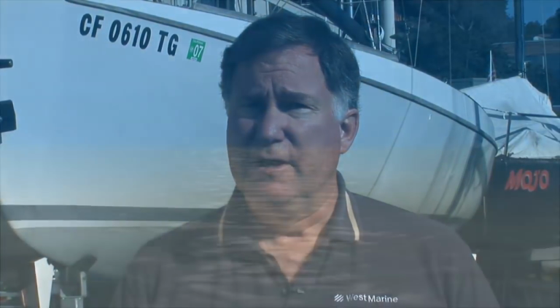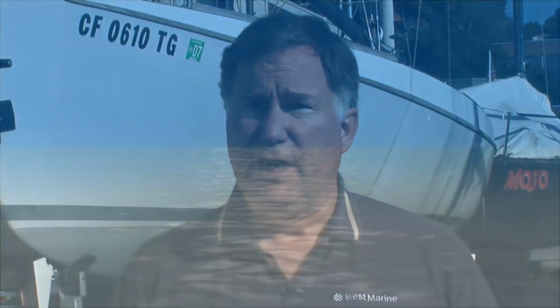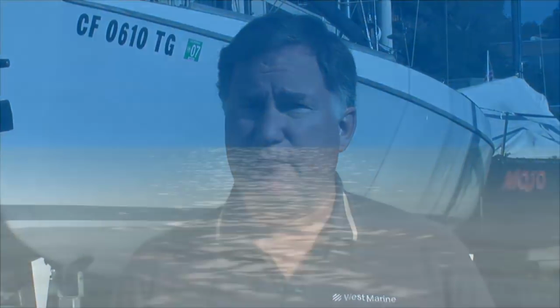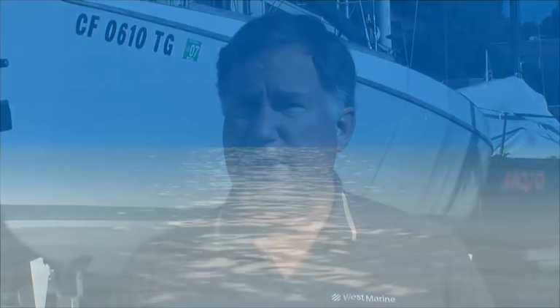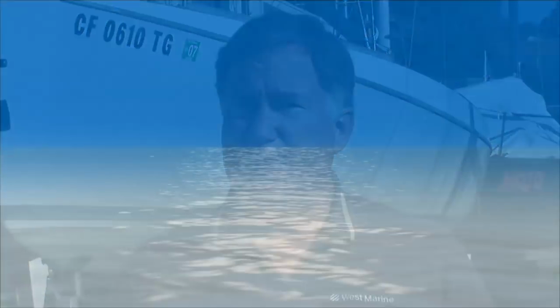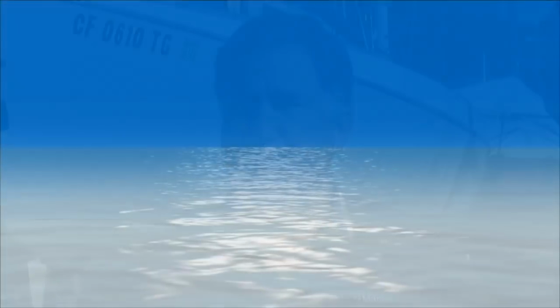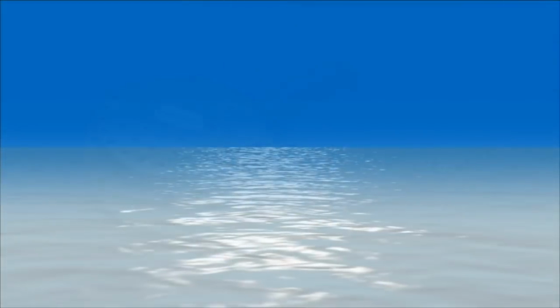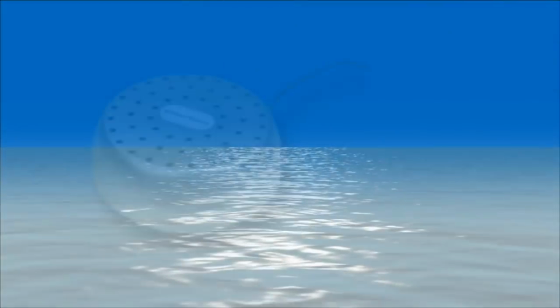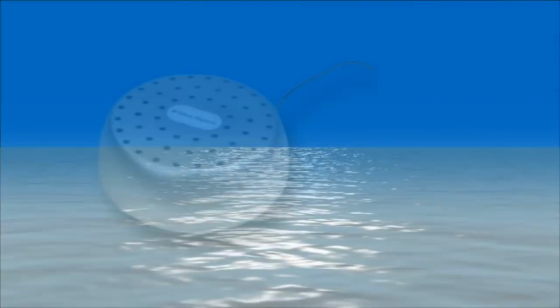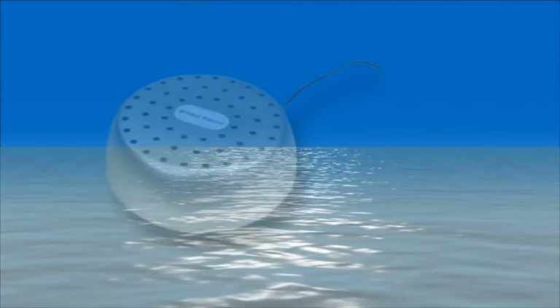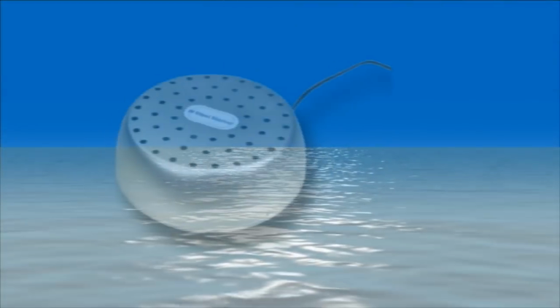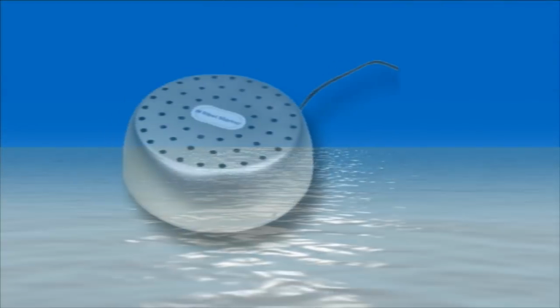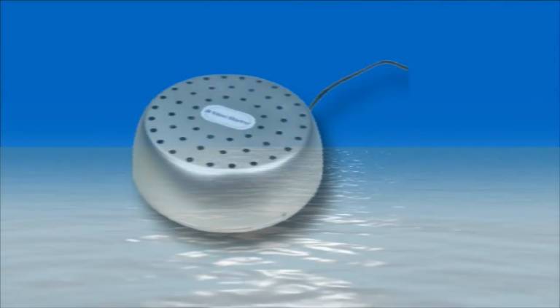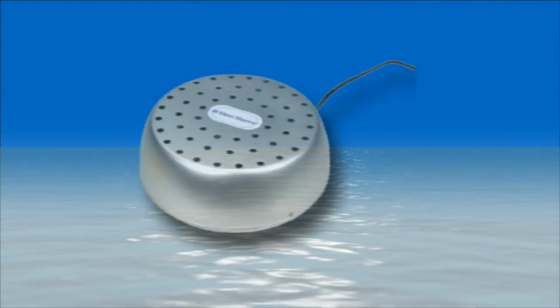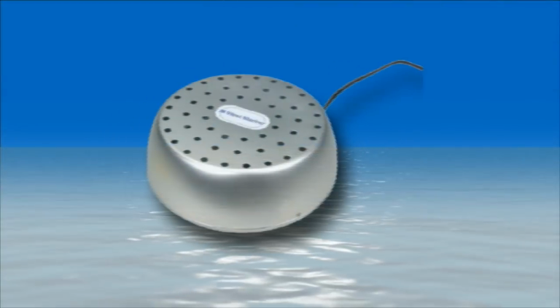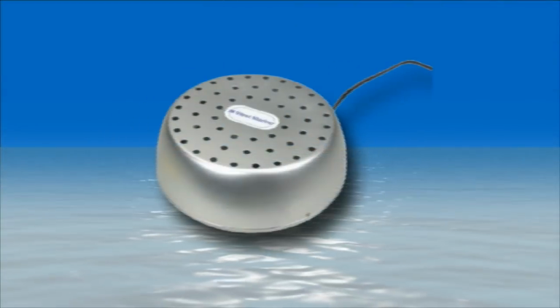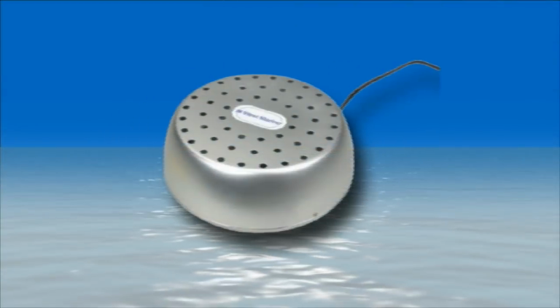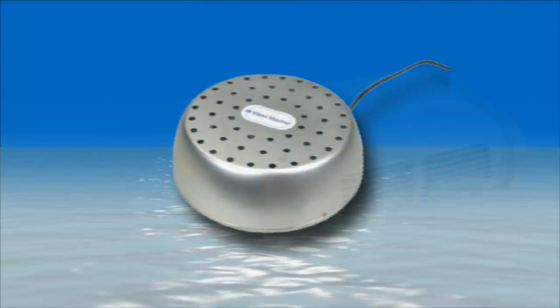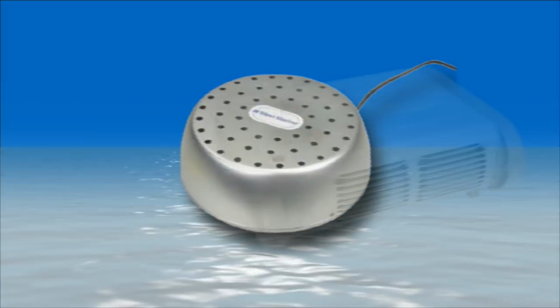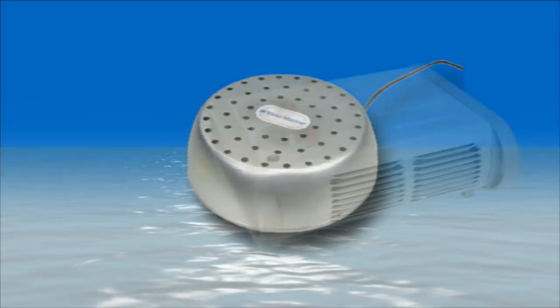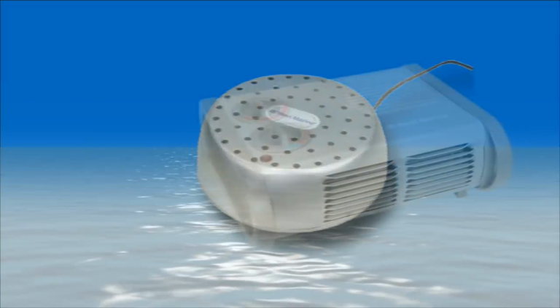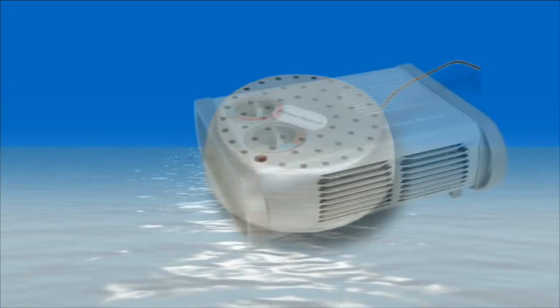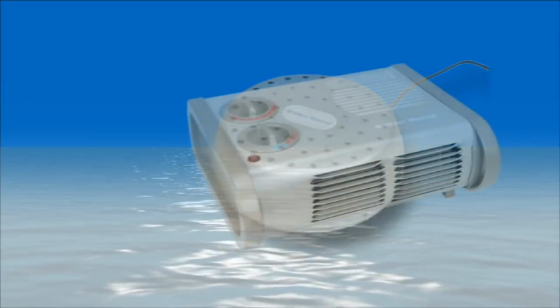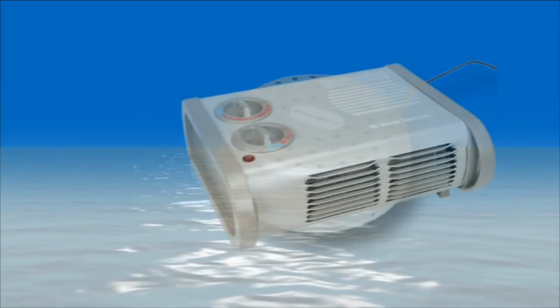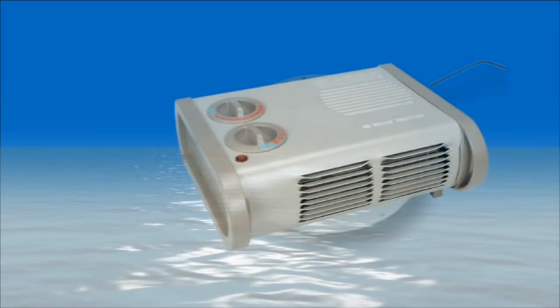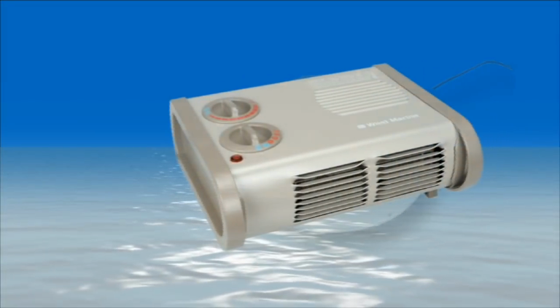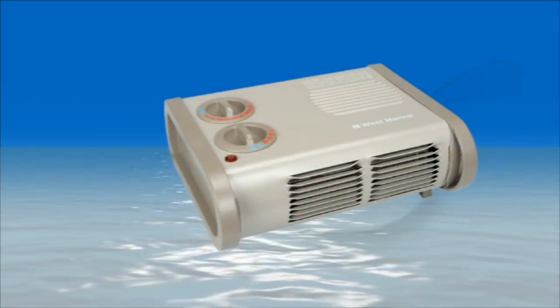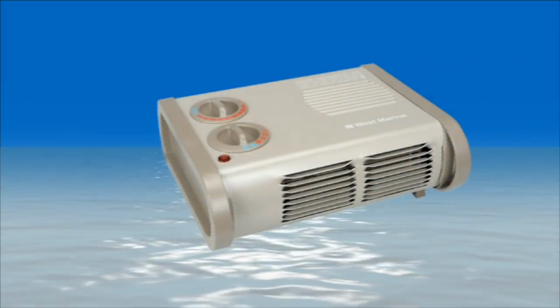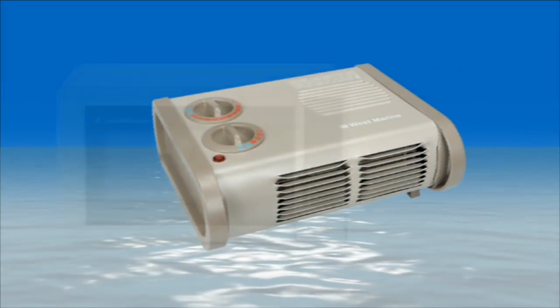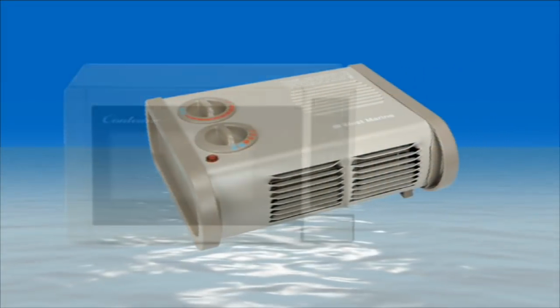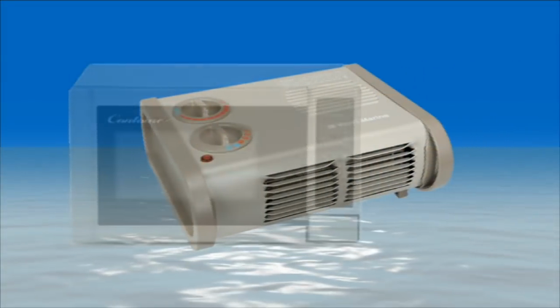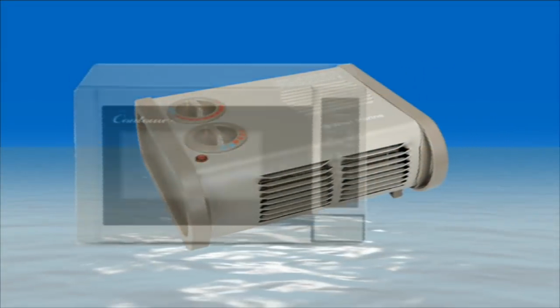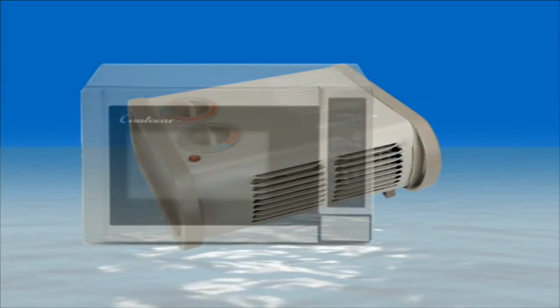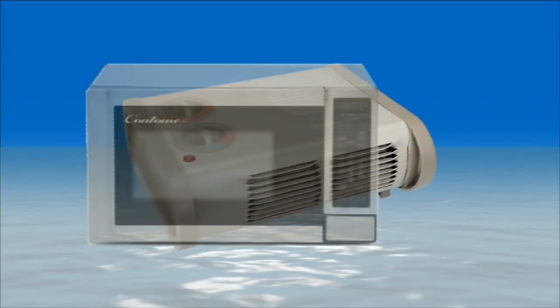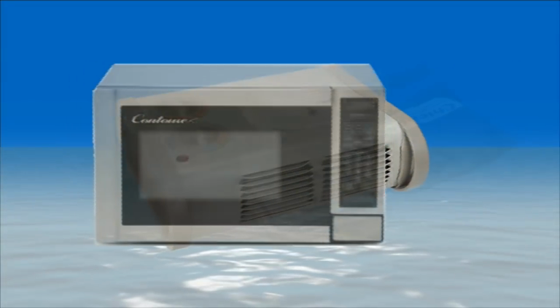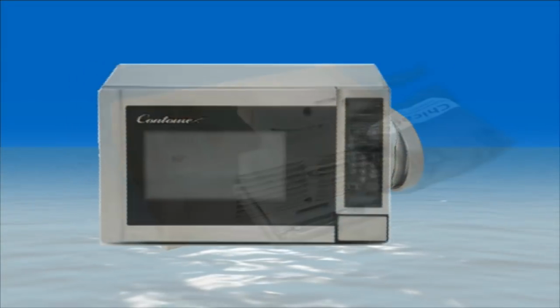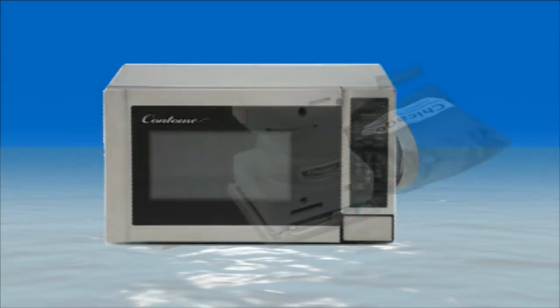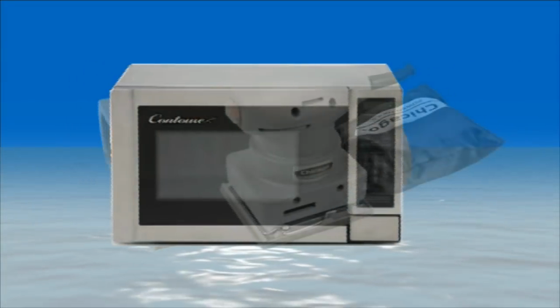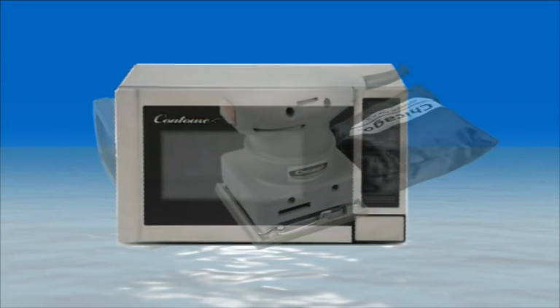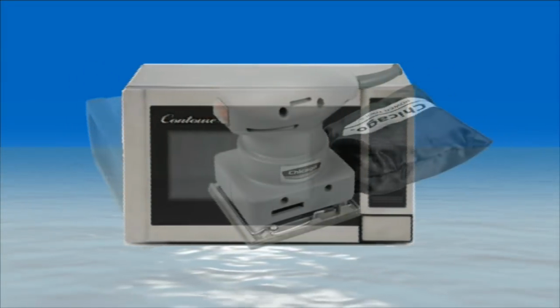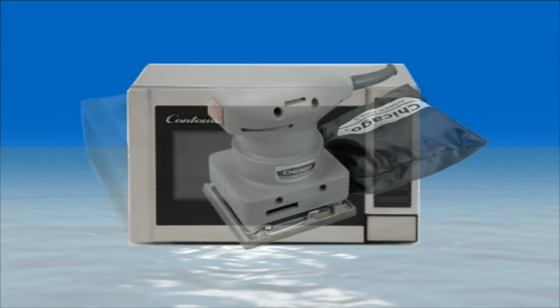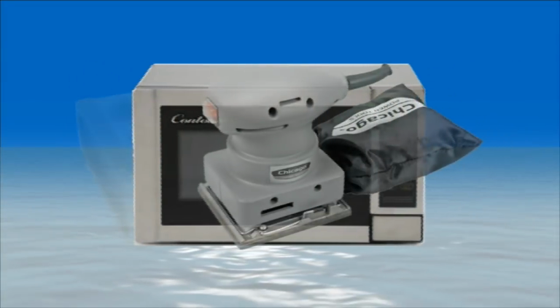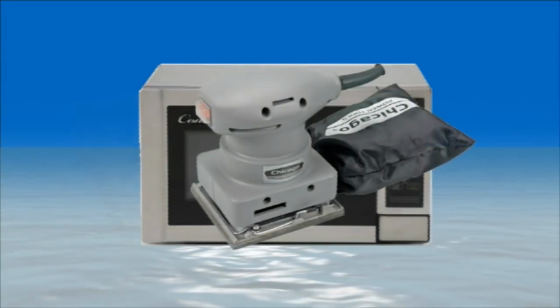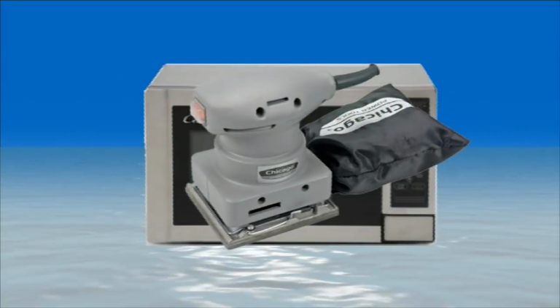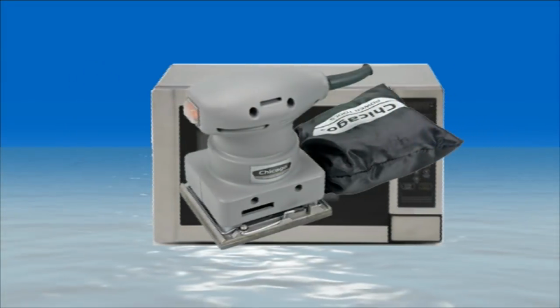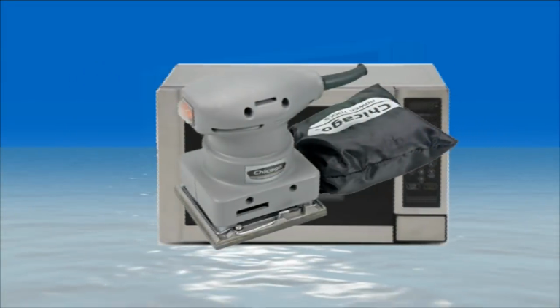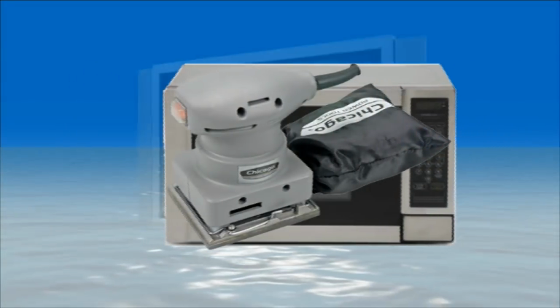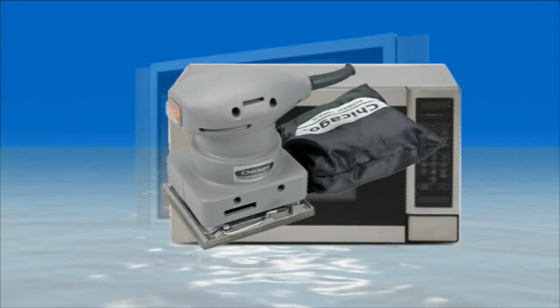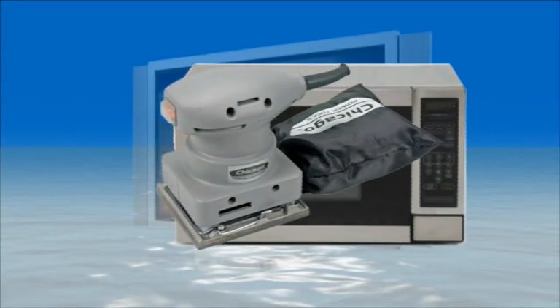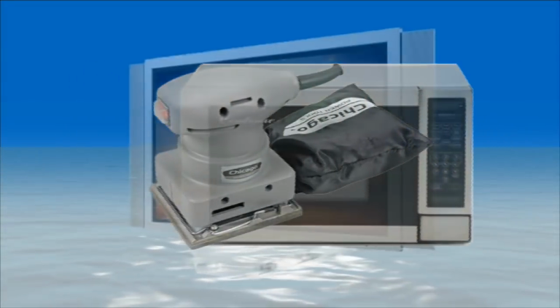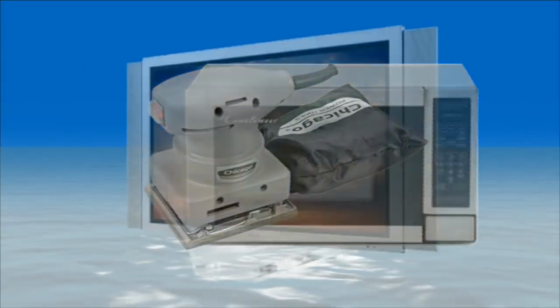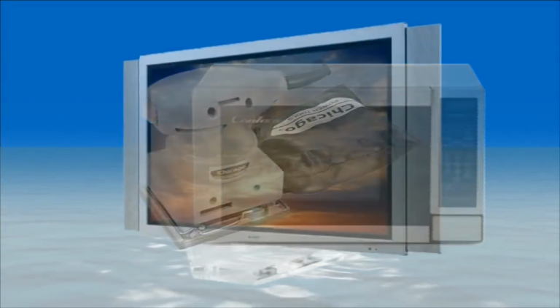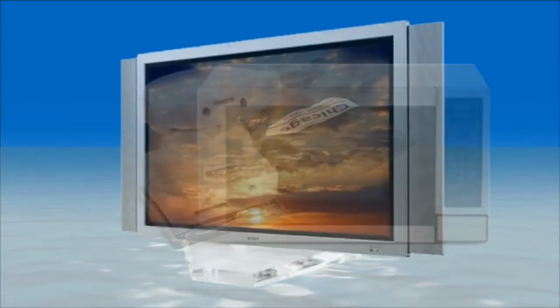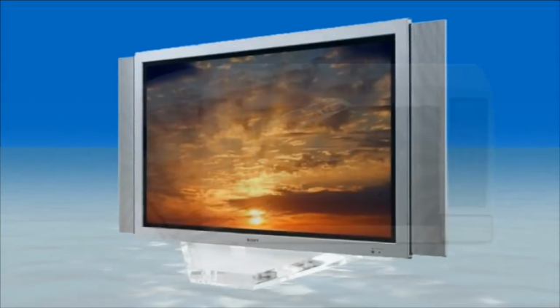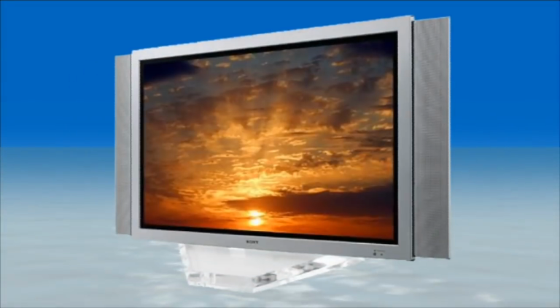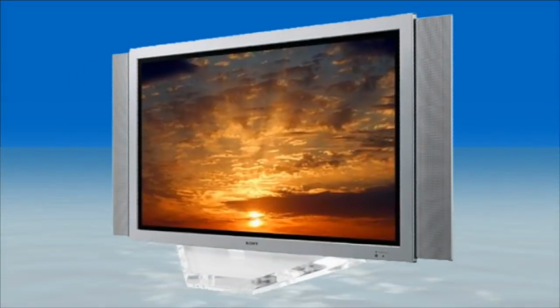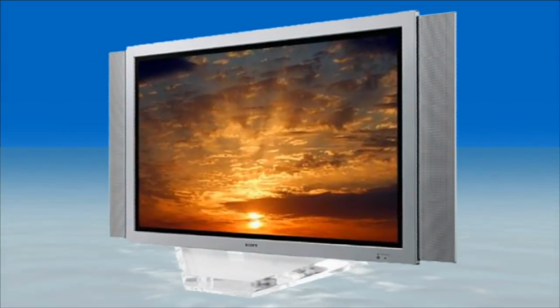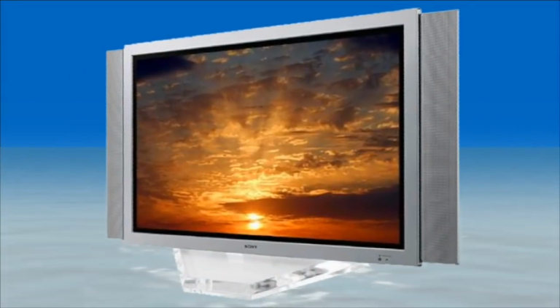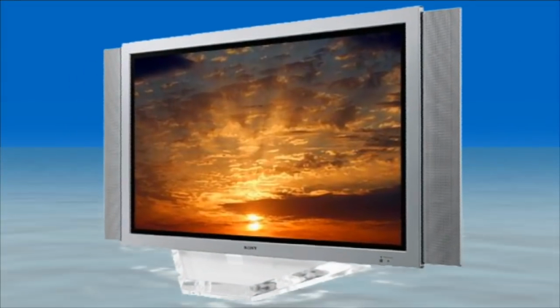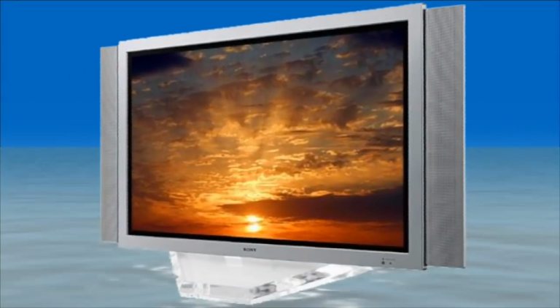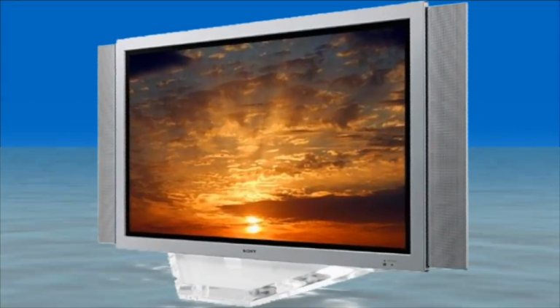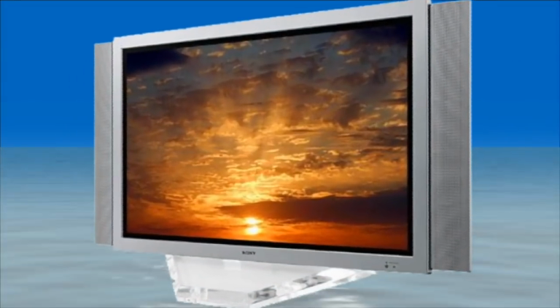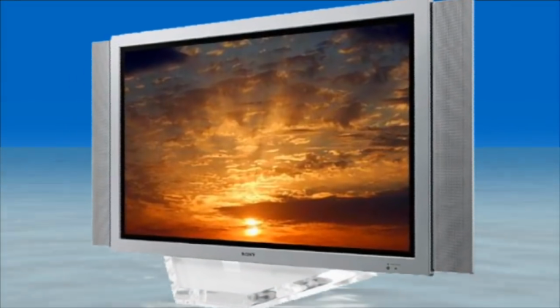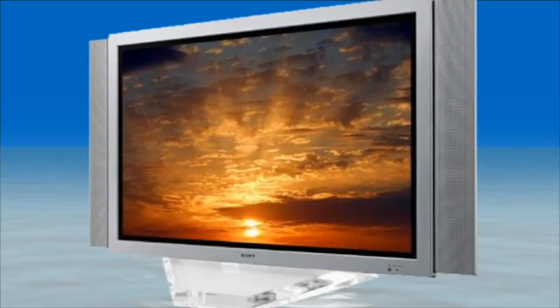Other items include dehumidifiers, heaters, kitchen appliances, power tools, and entertainment products like TVs and stereos.